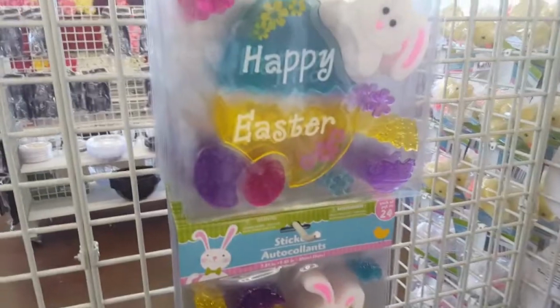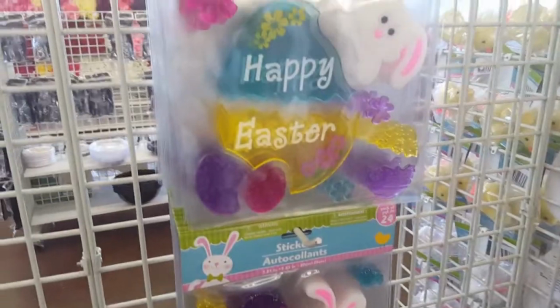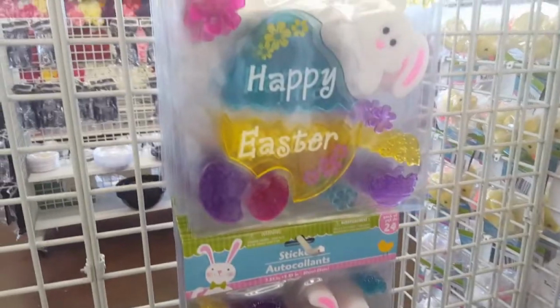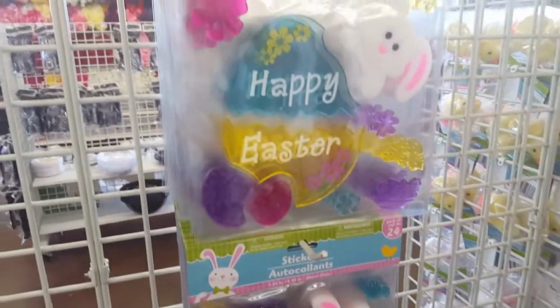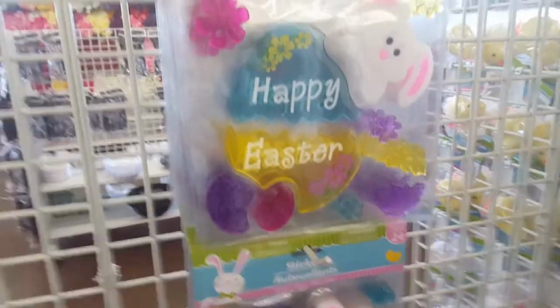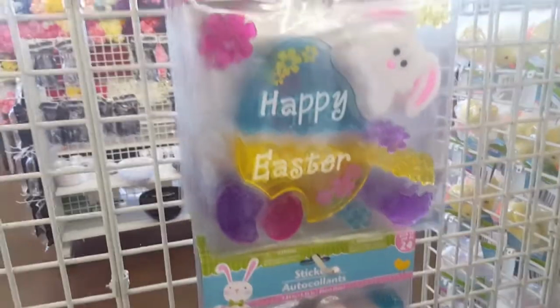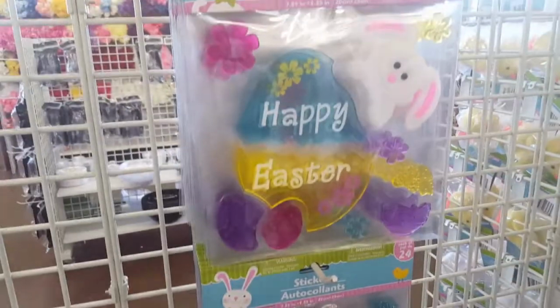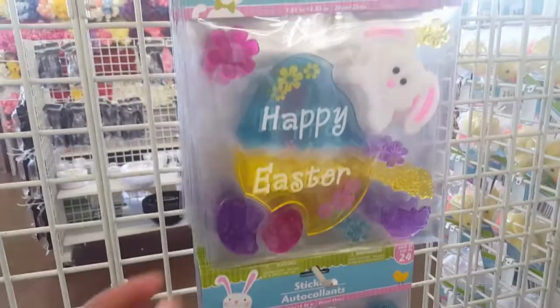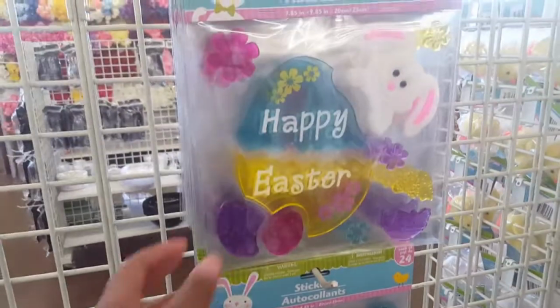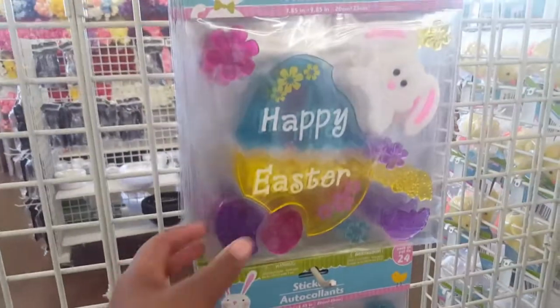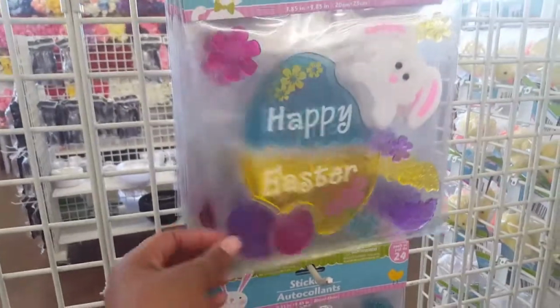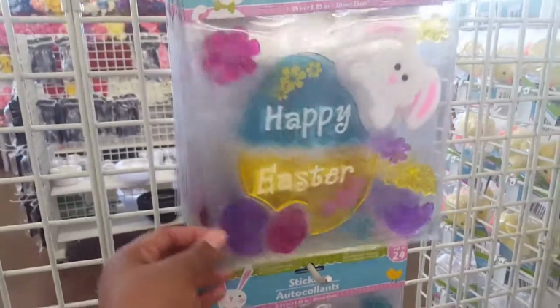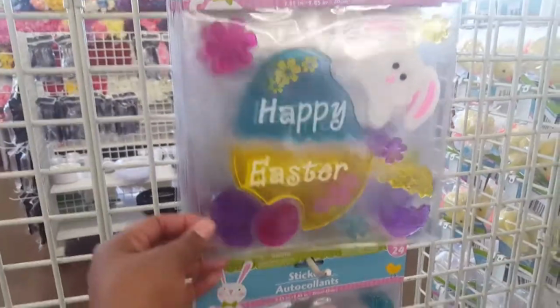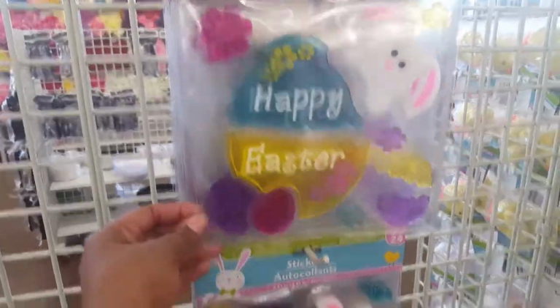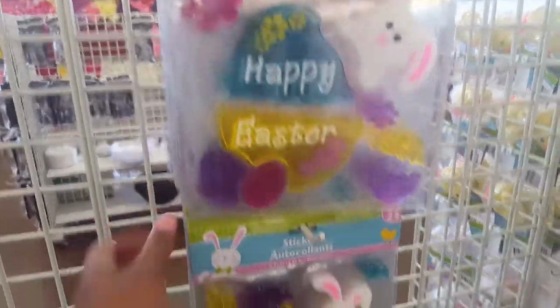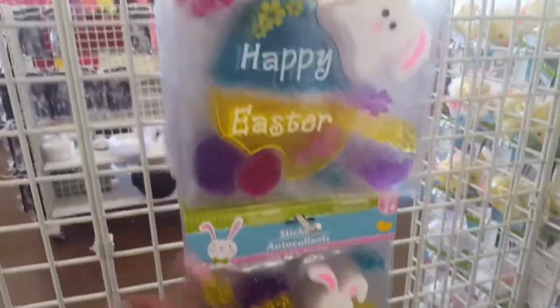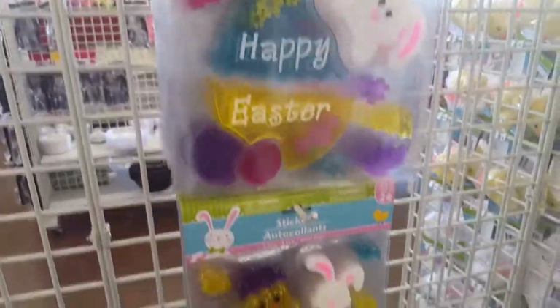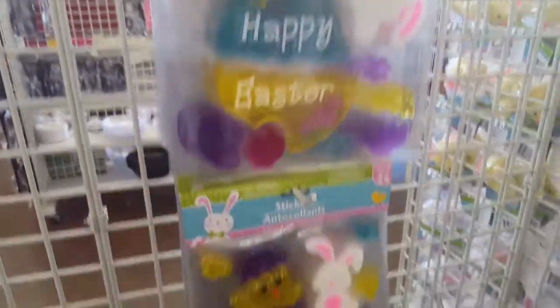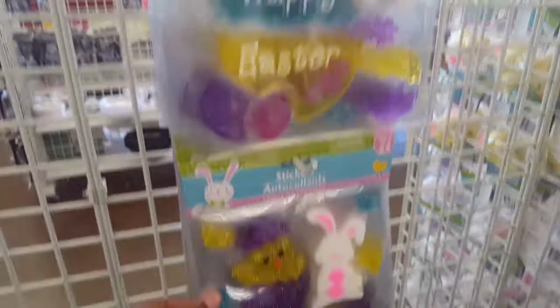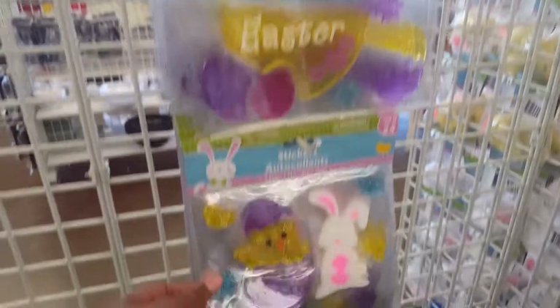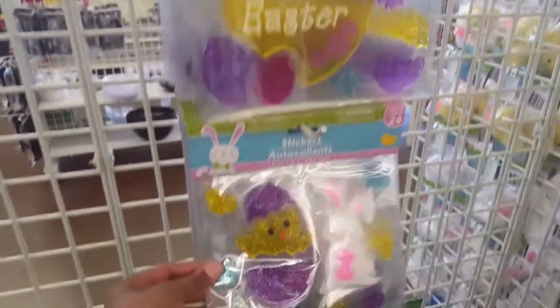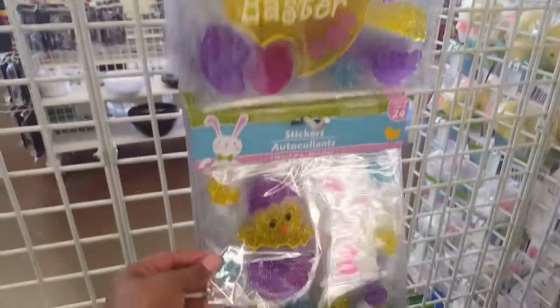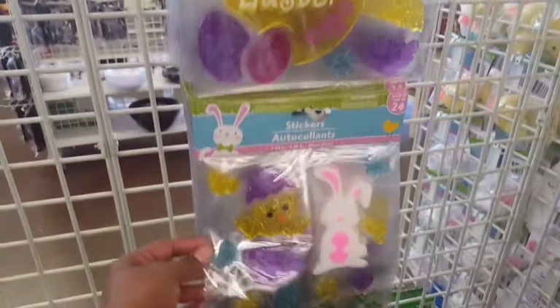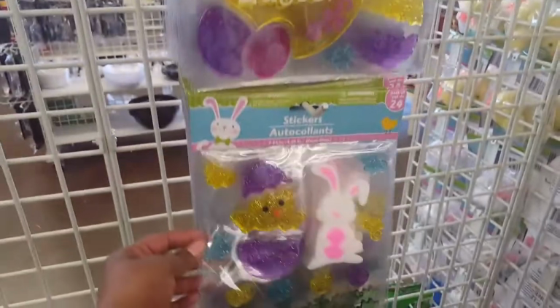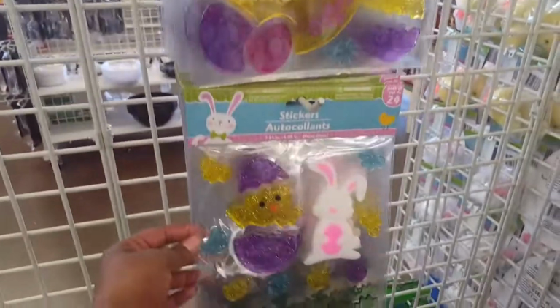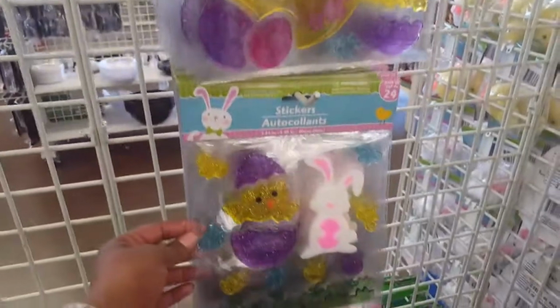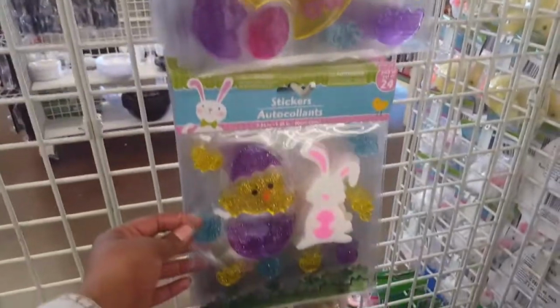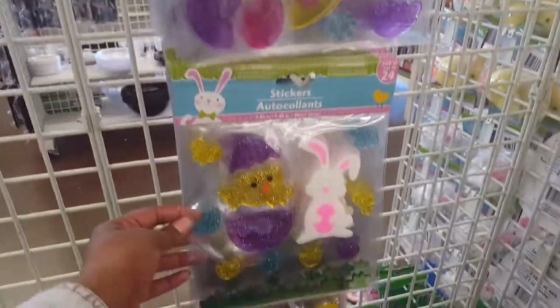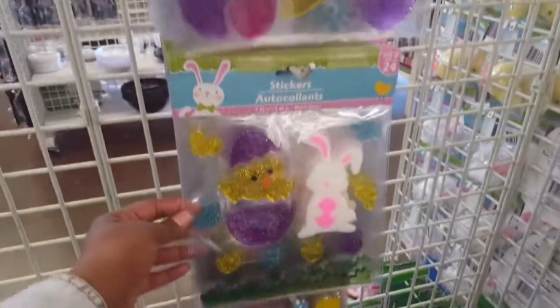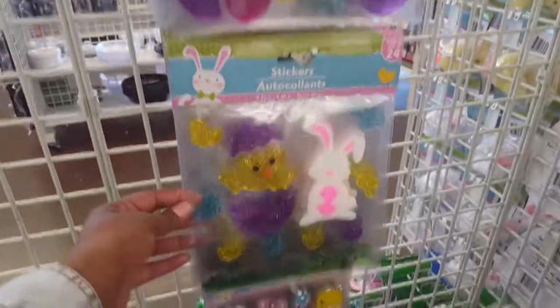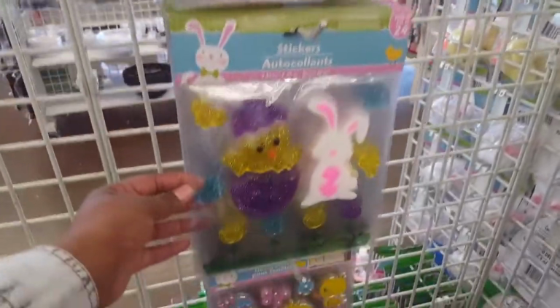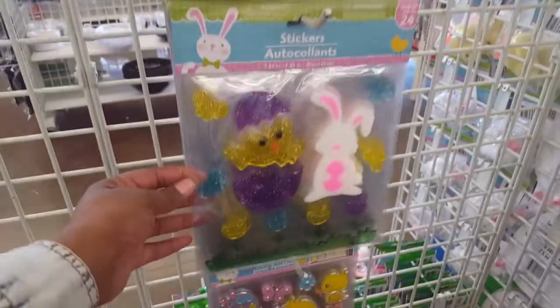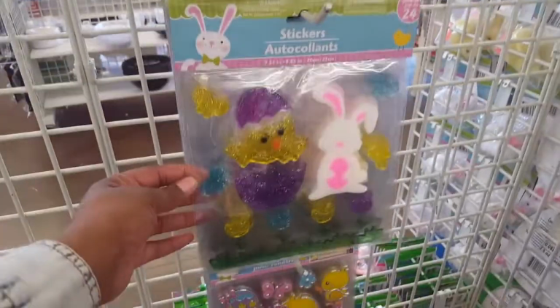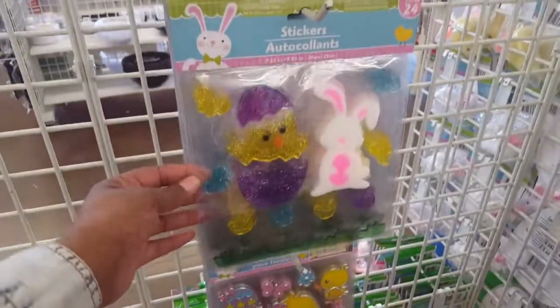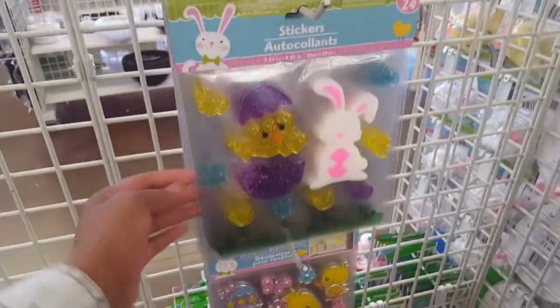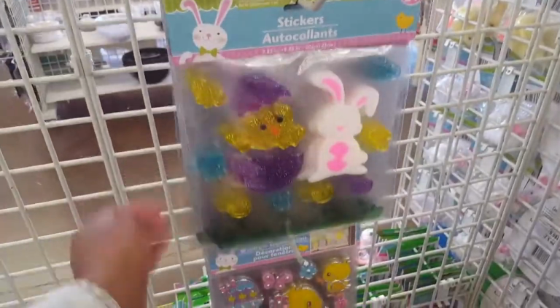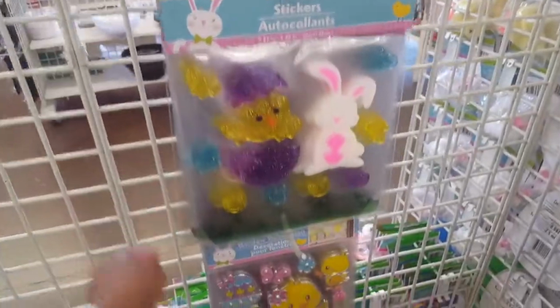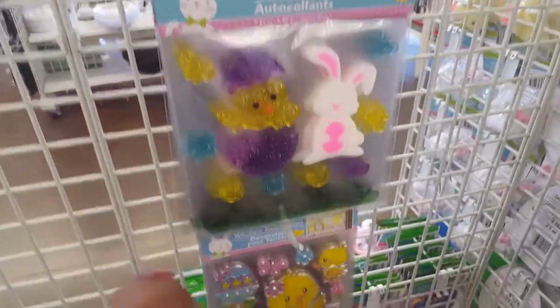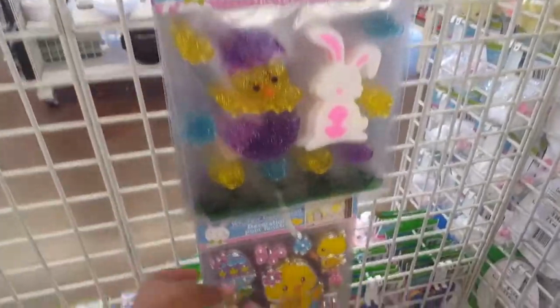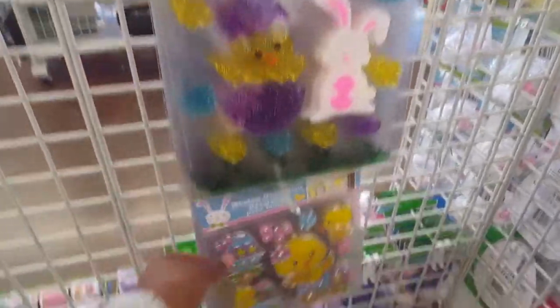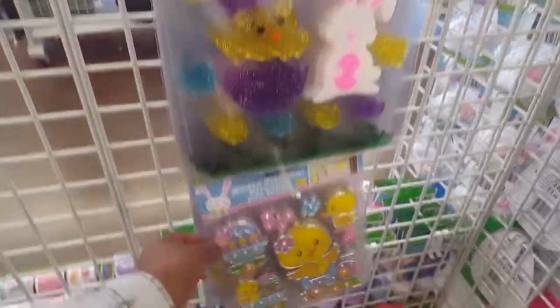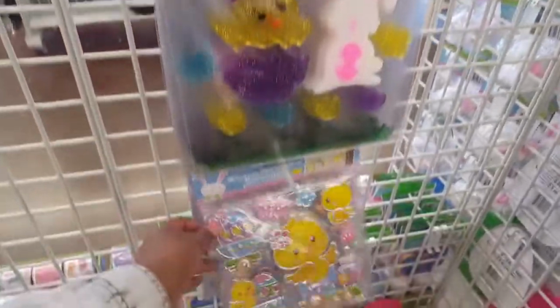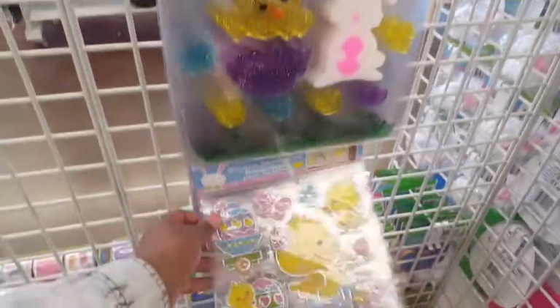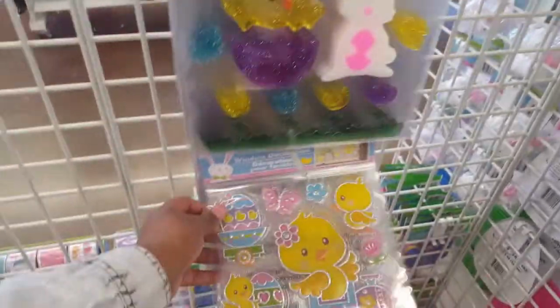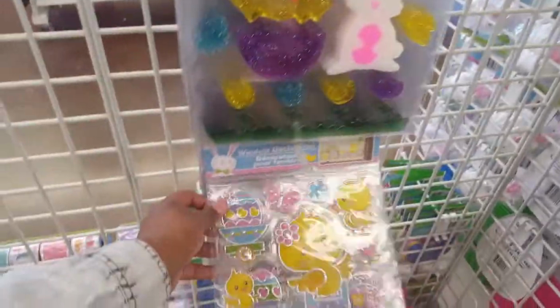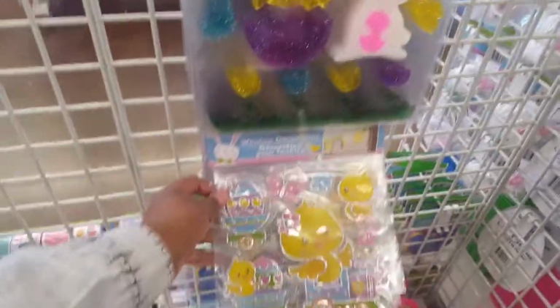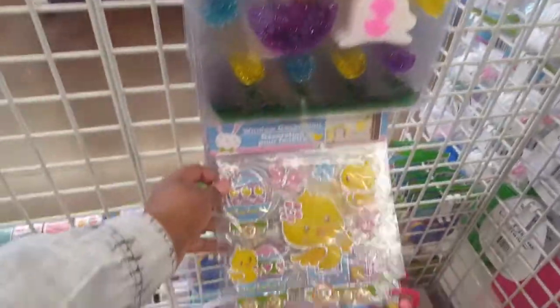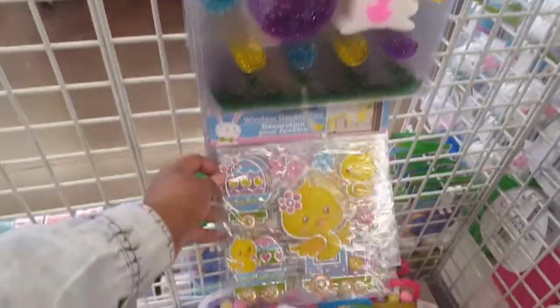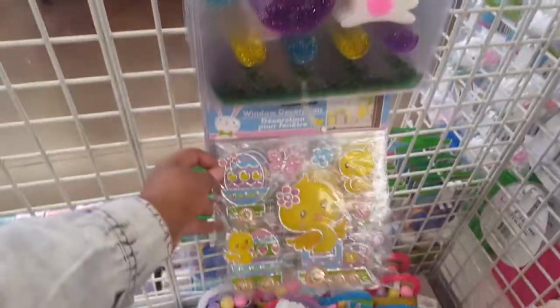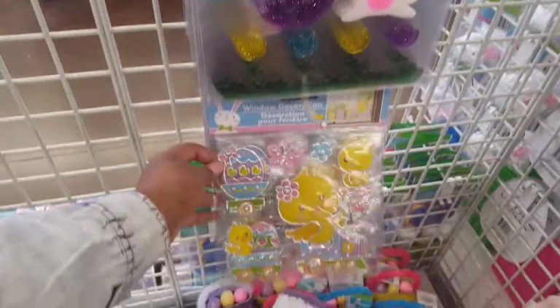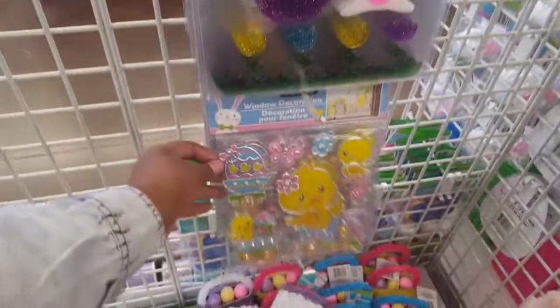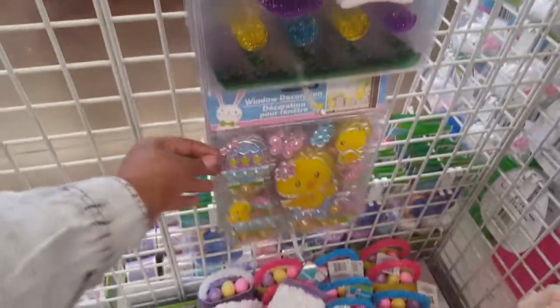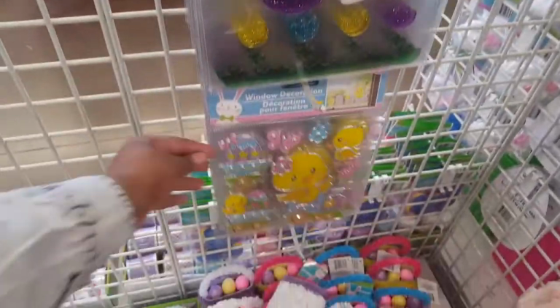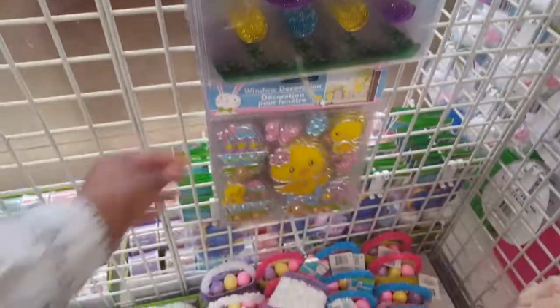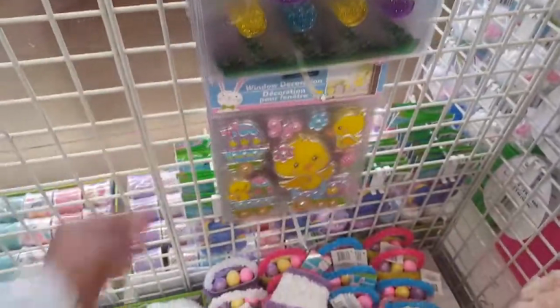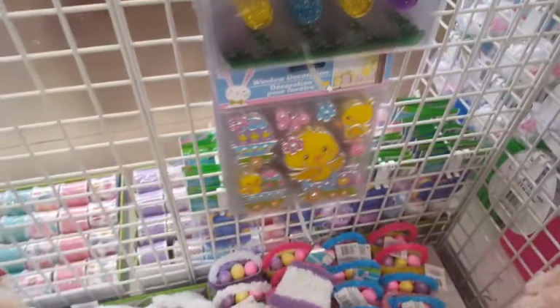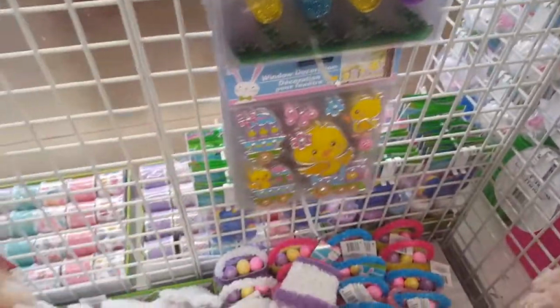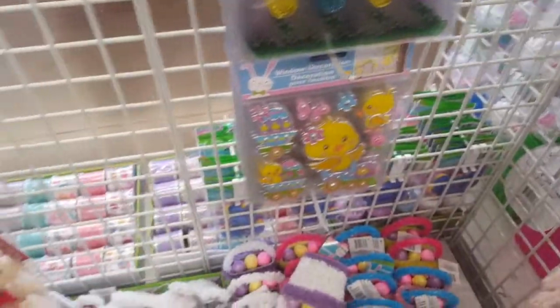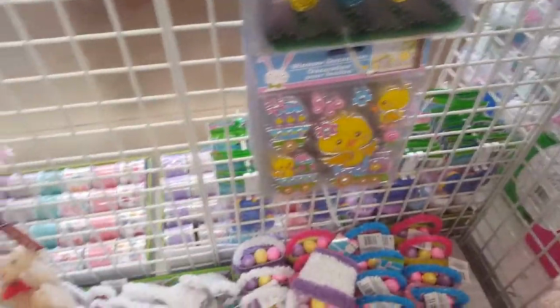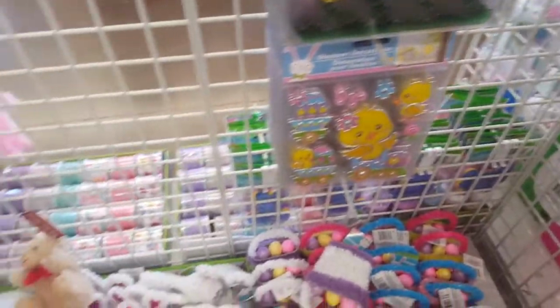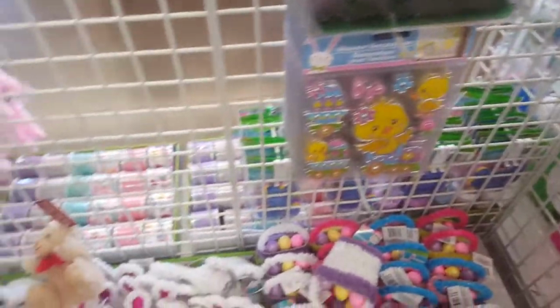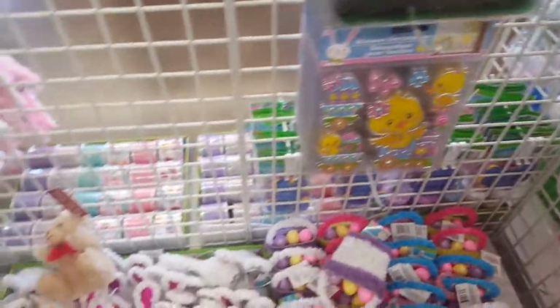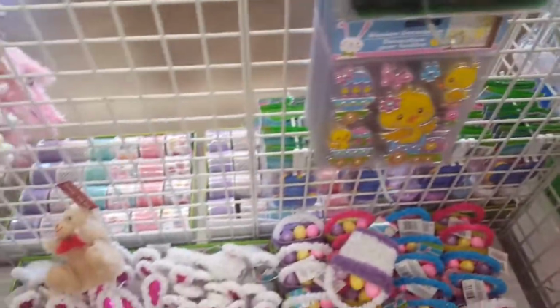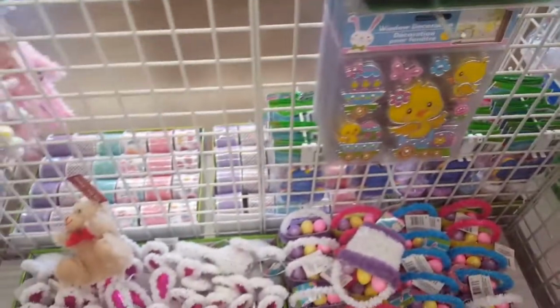Look at these cute little stickers they got going on. This is all Easter.